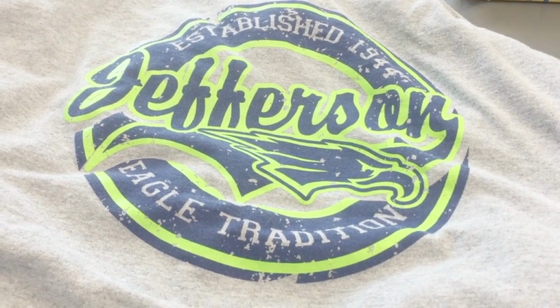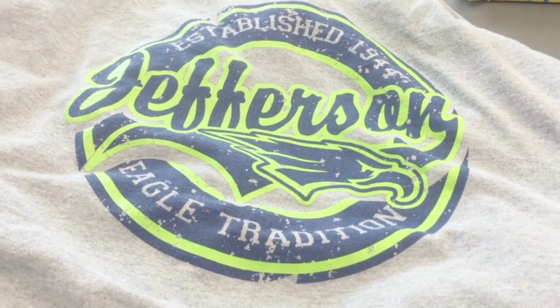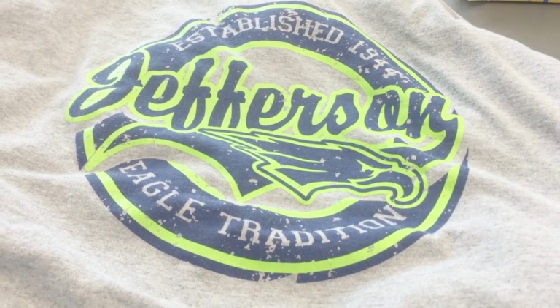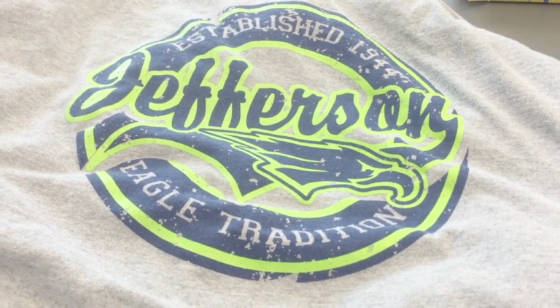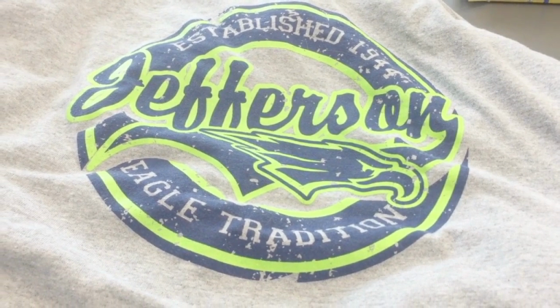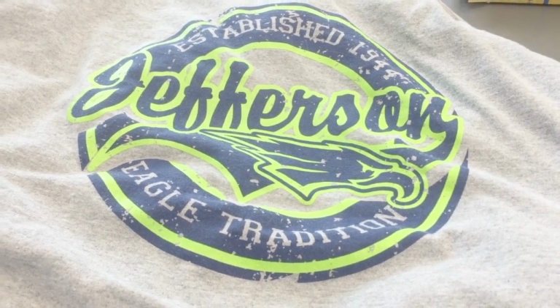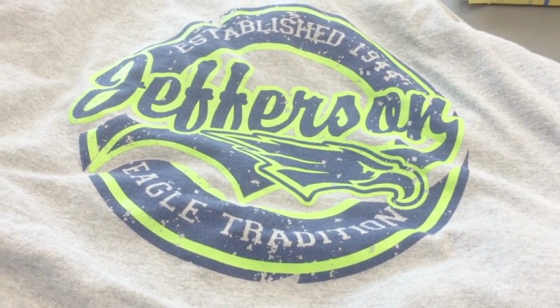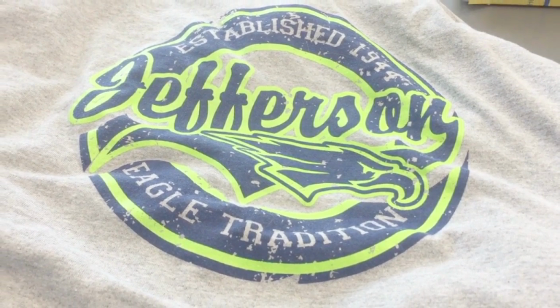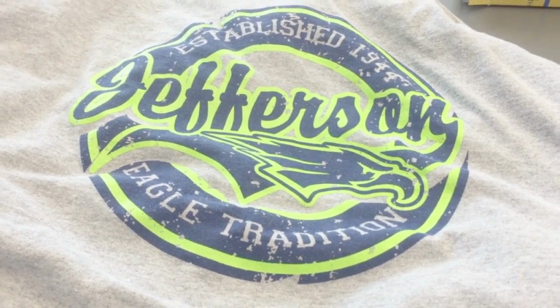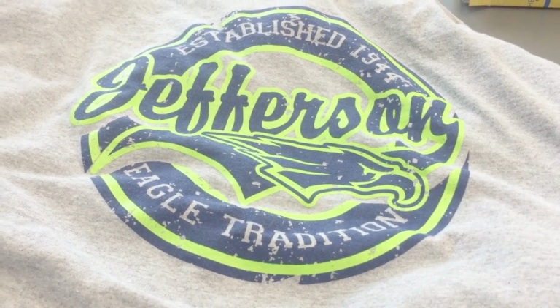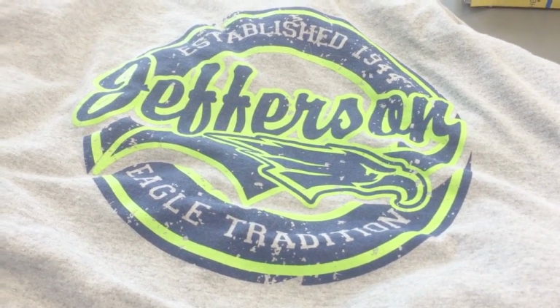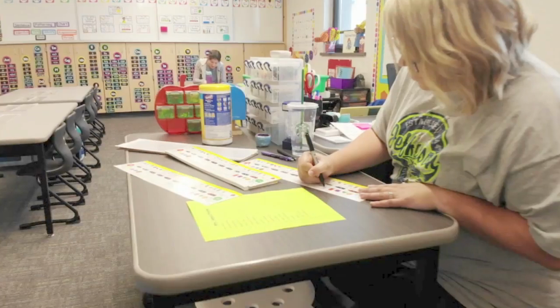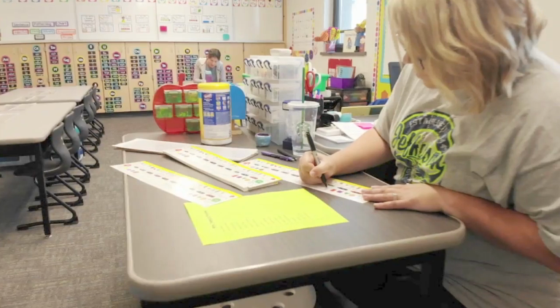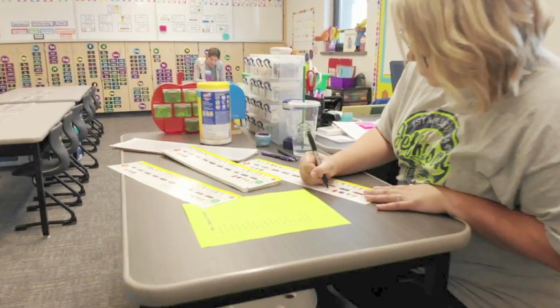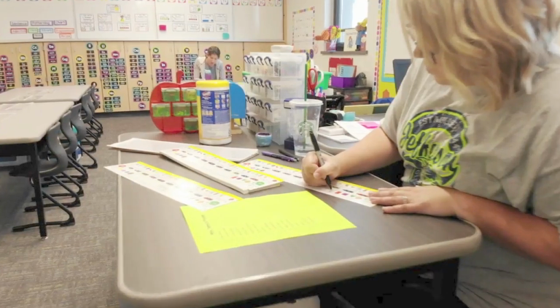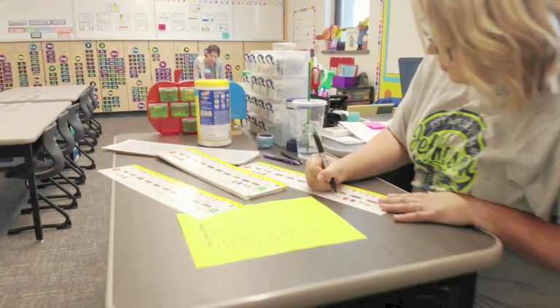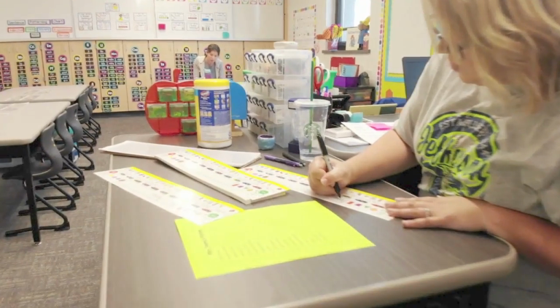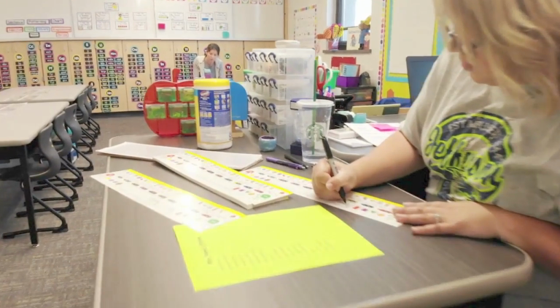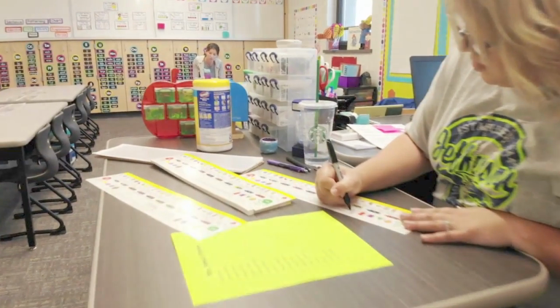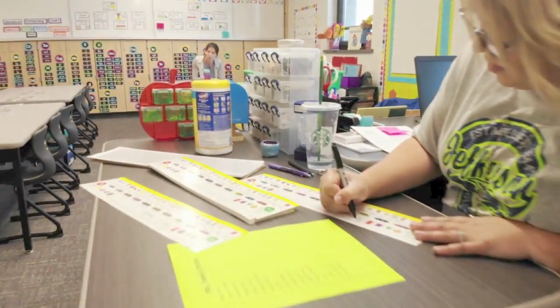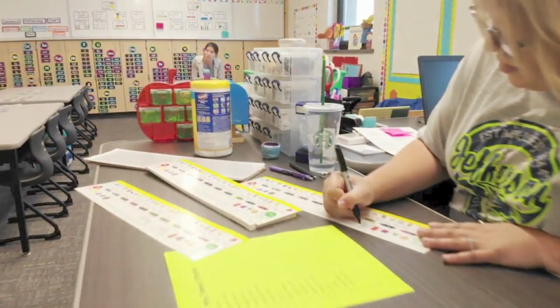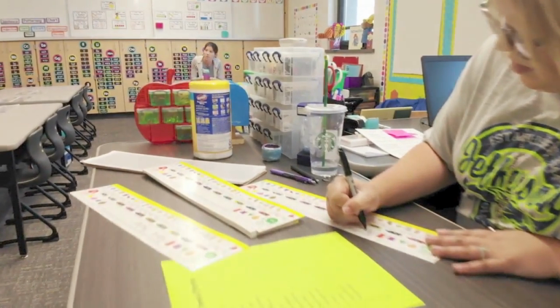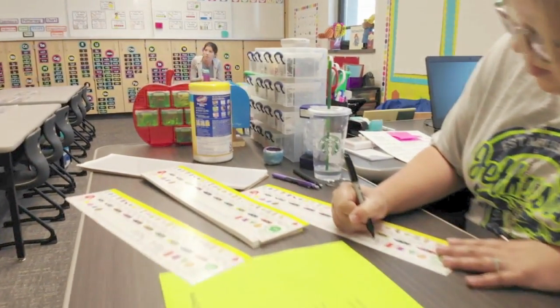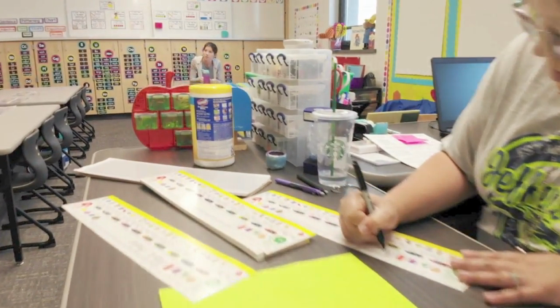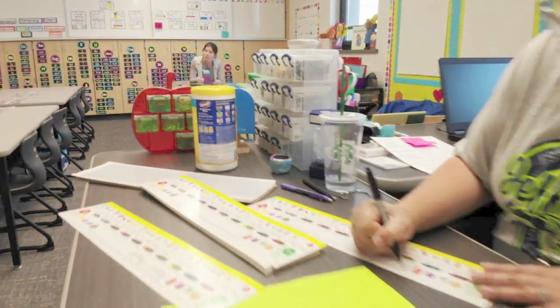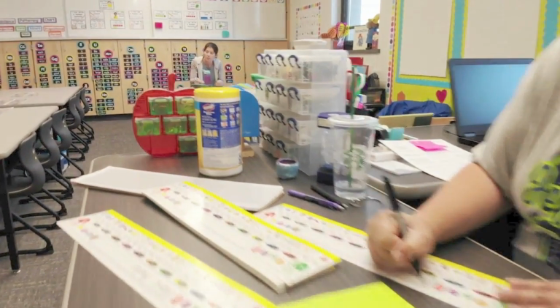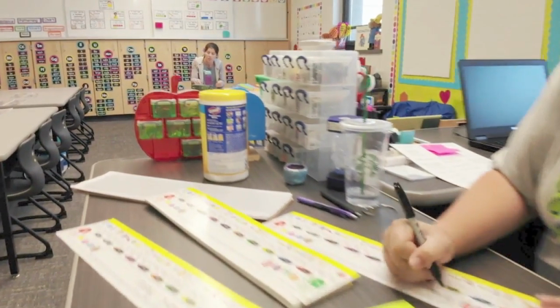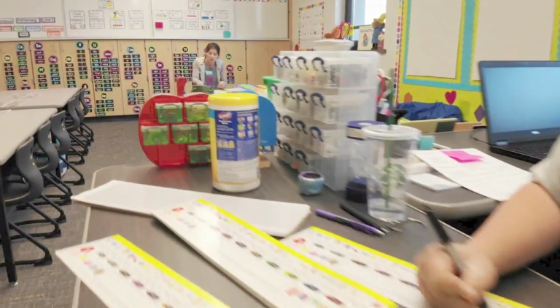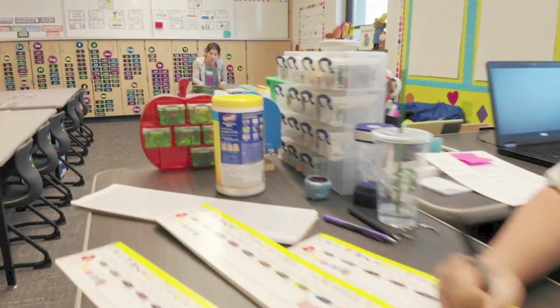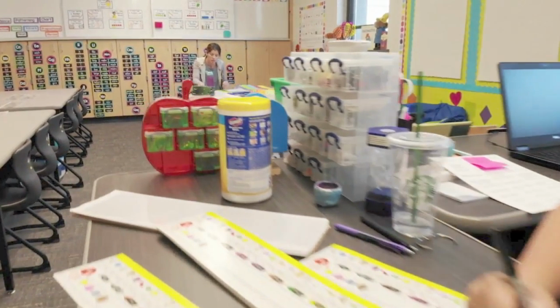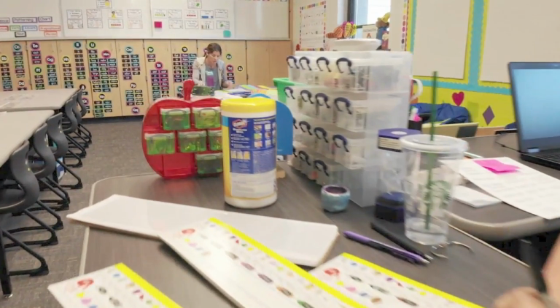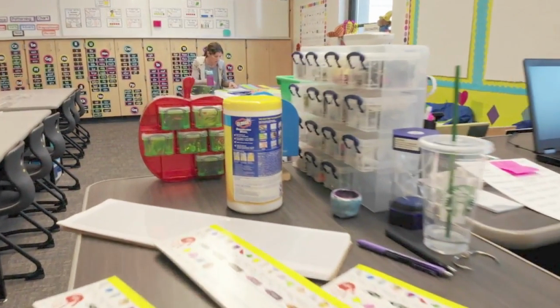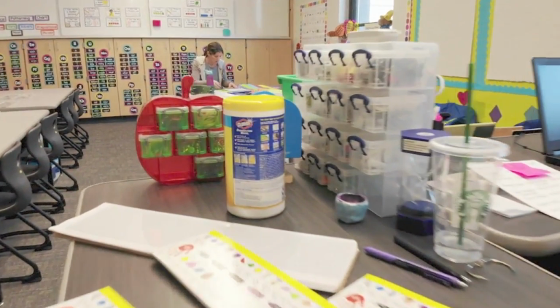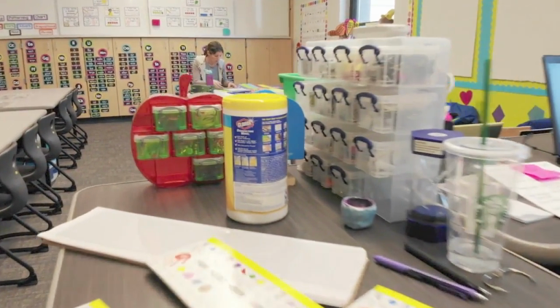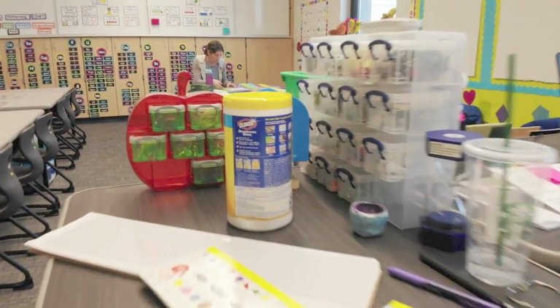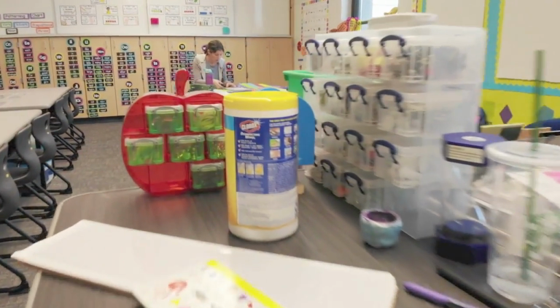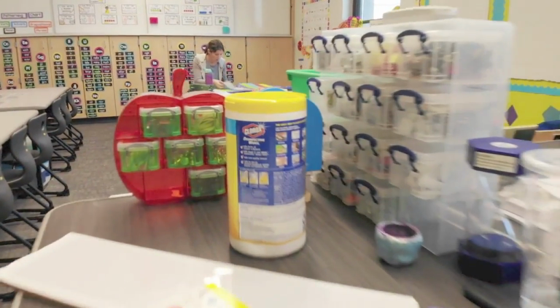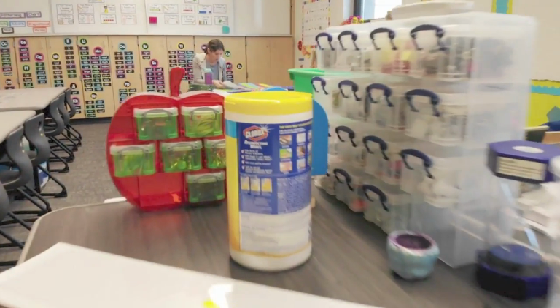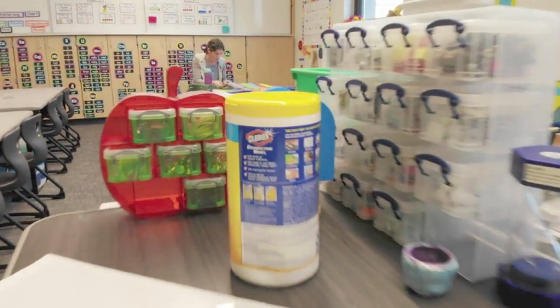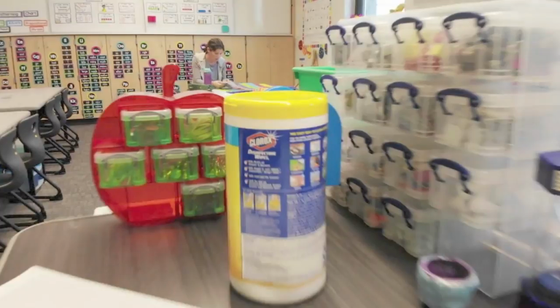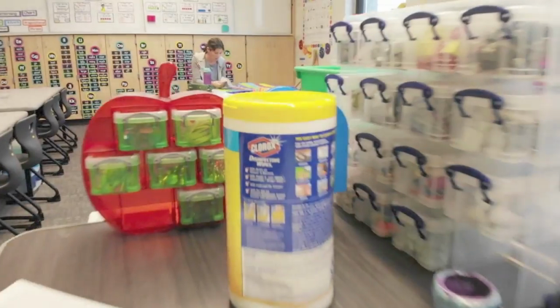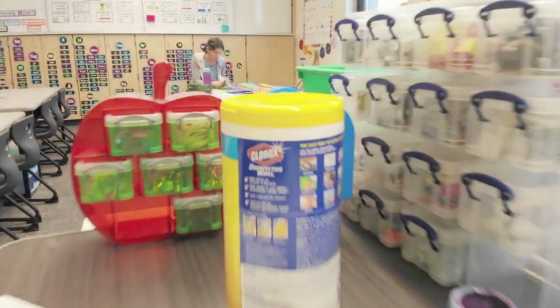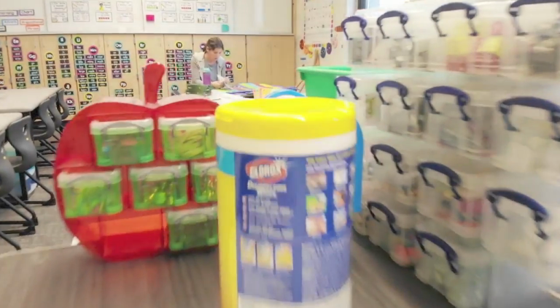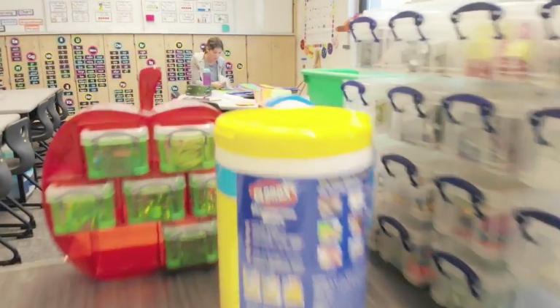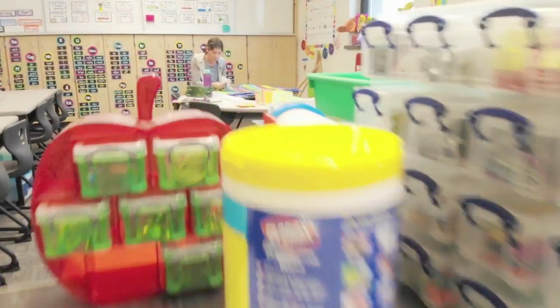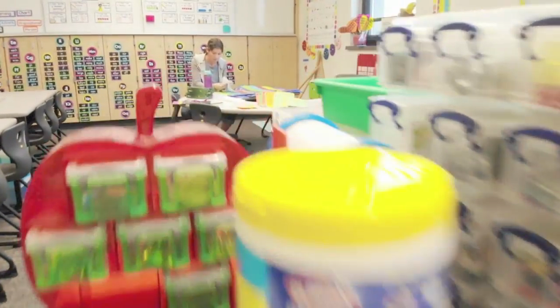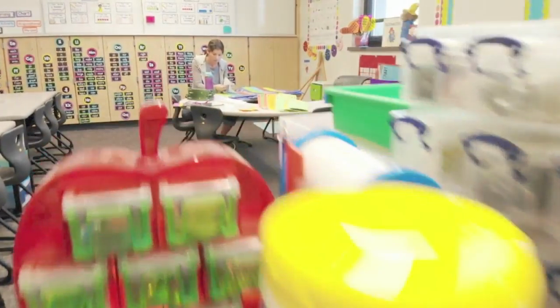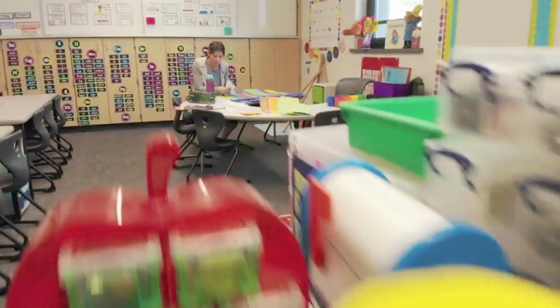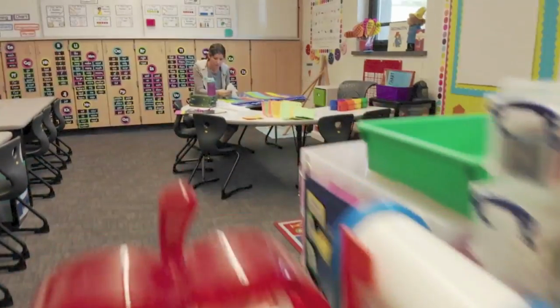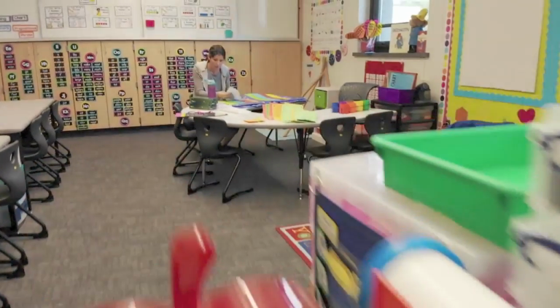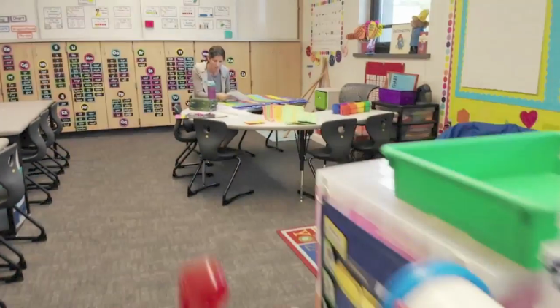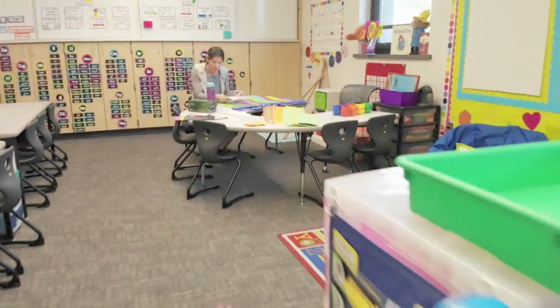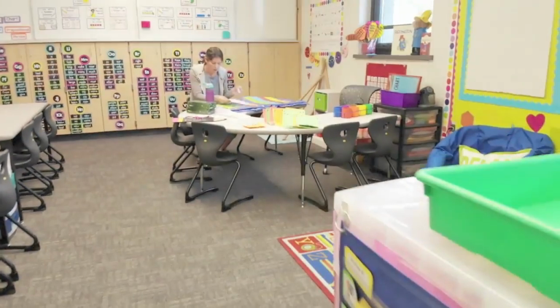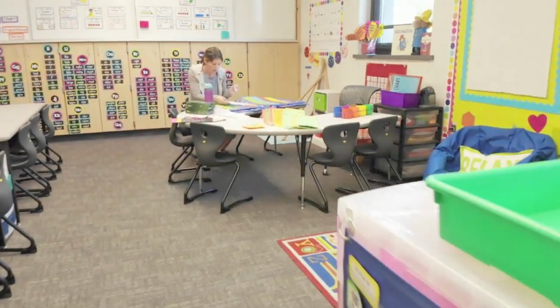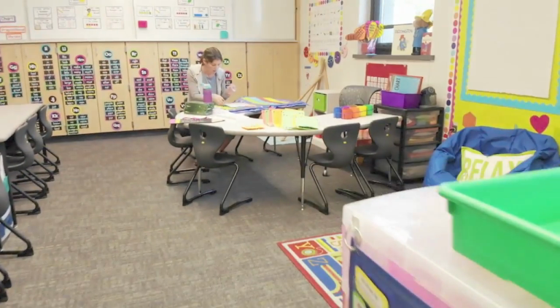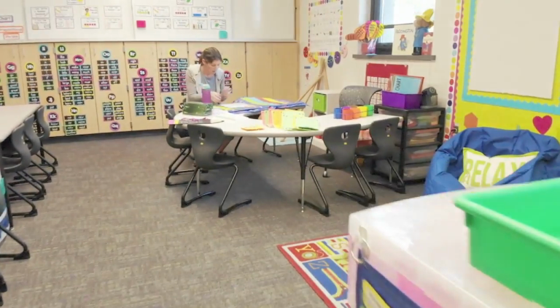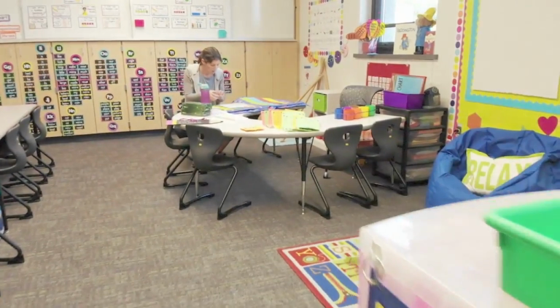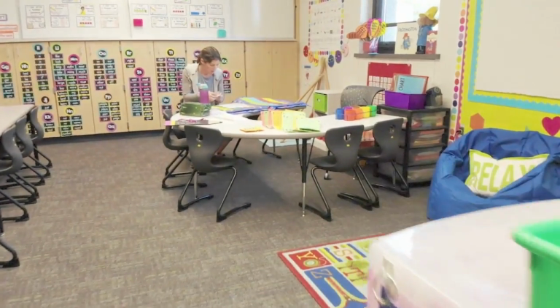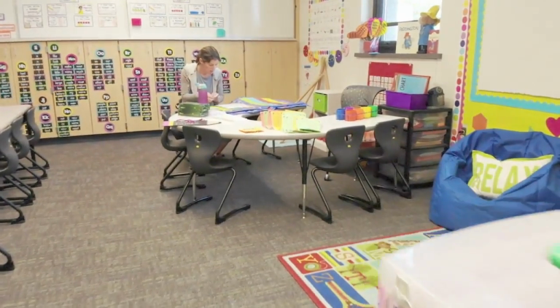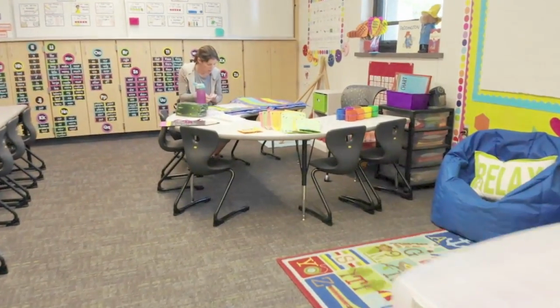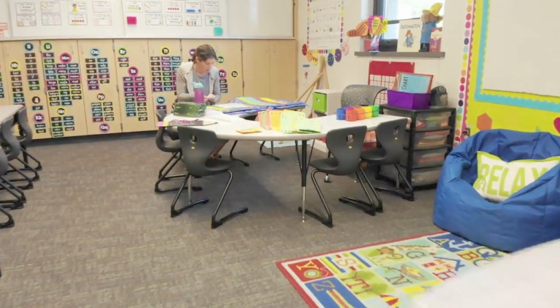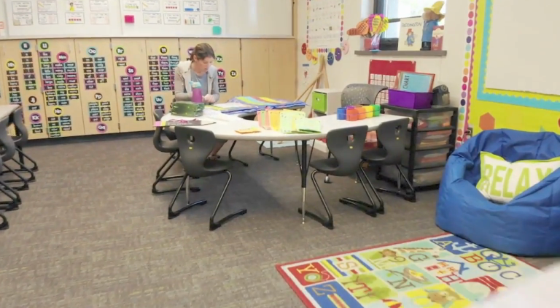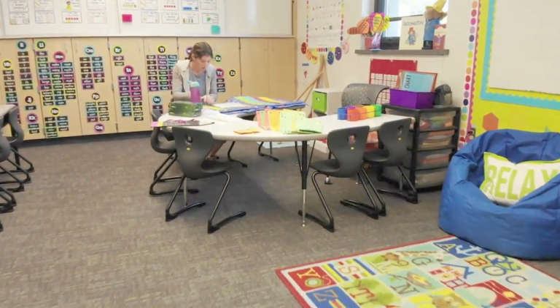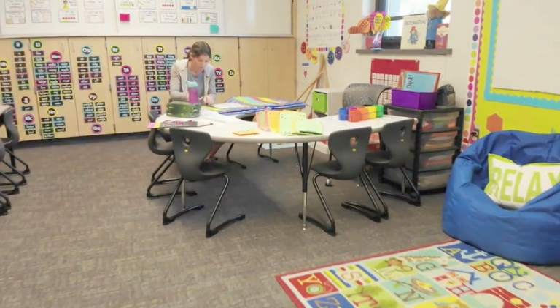We're going to simulate a school day — teaching everybody how to line up, where all their new classrooms are, and then dismissal.